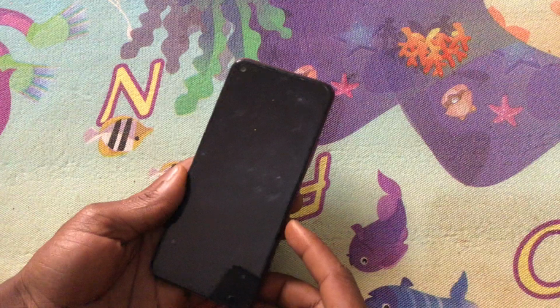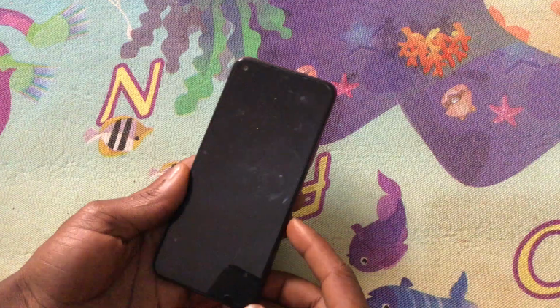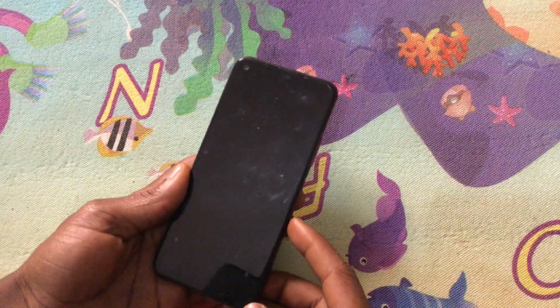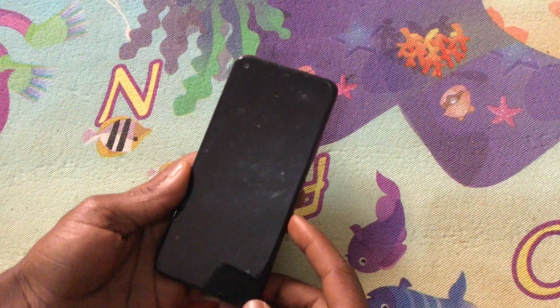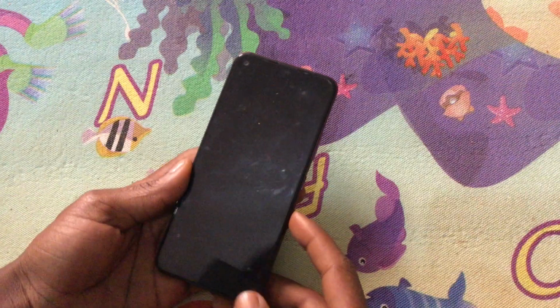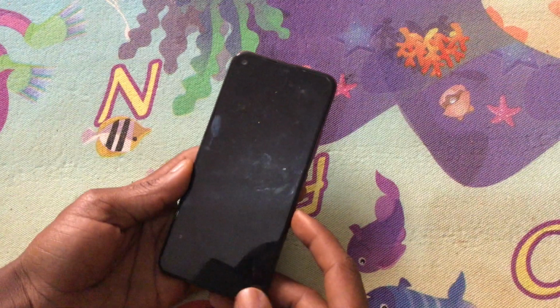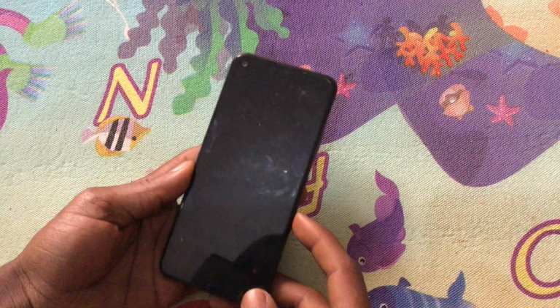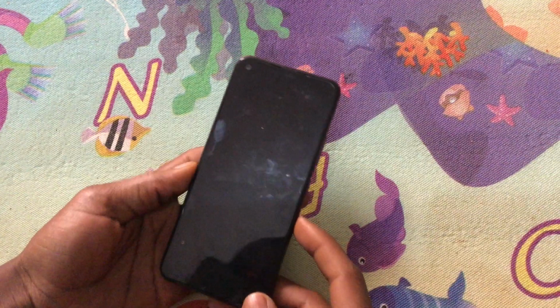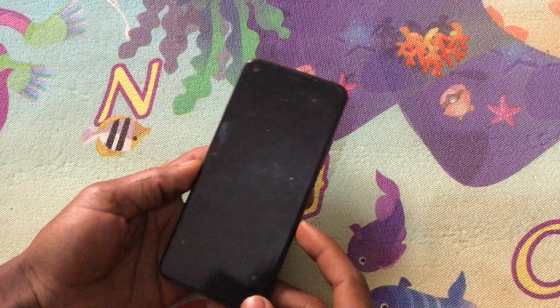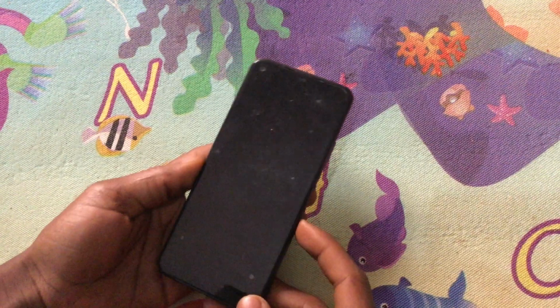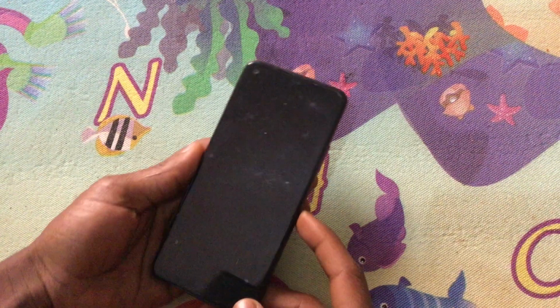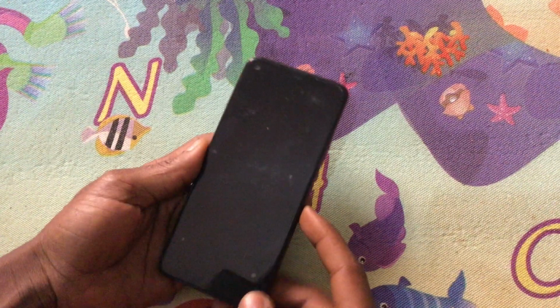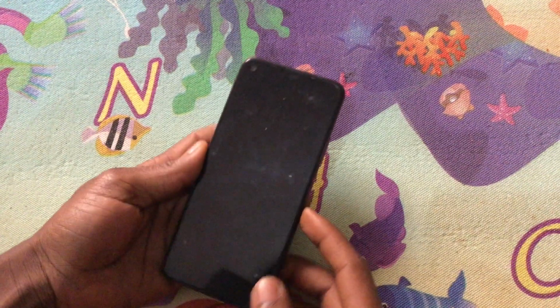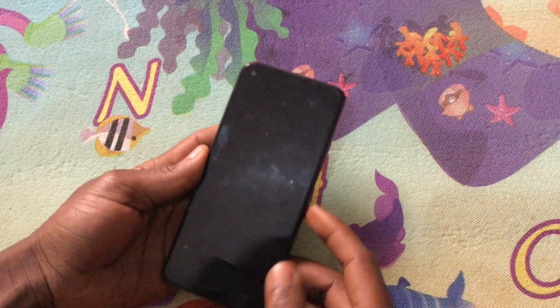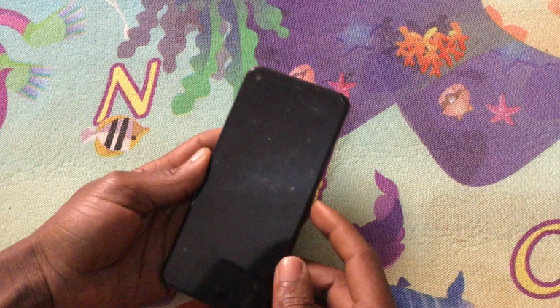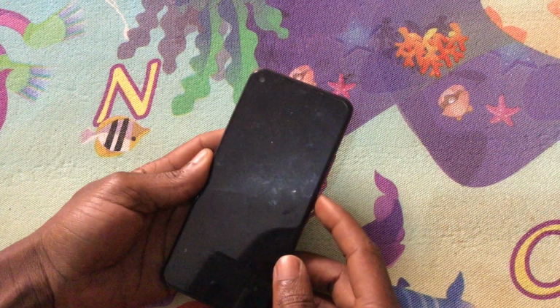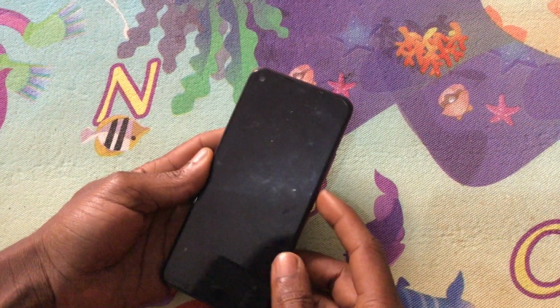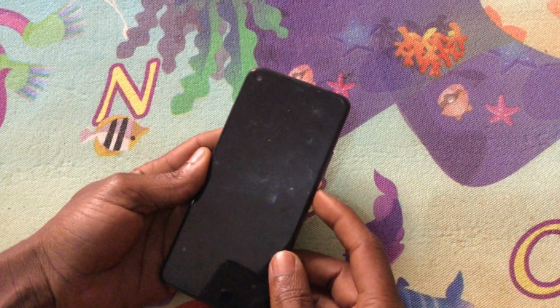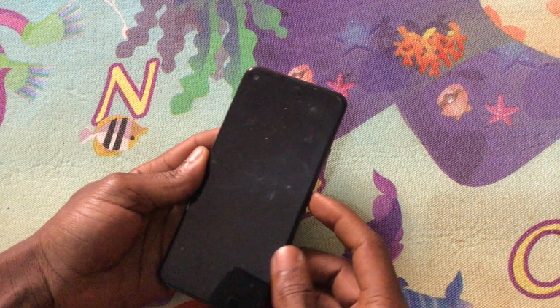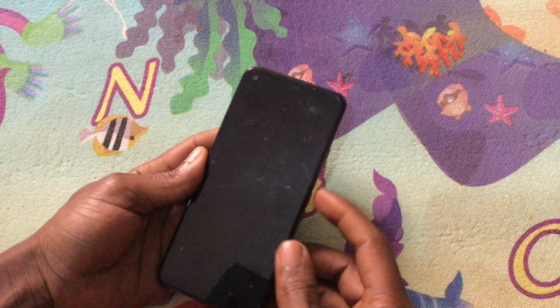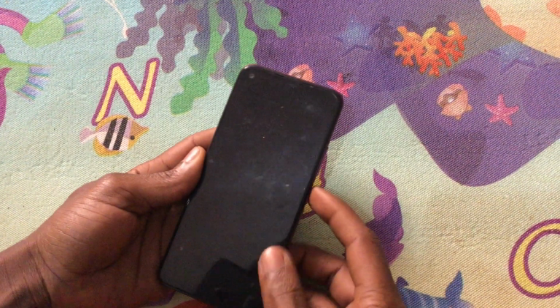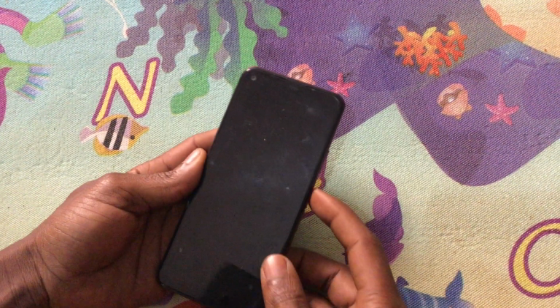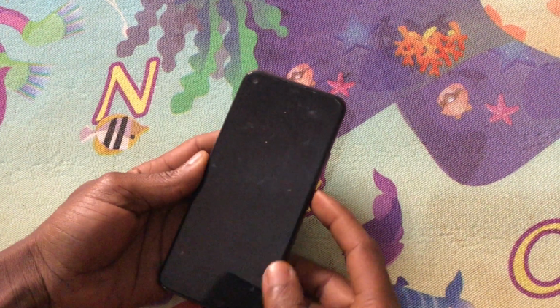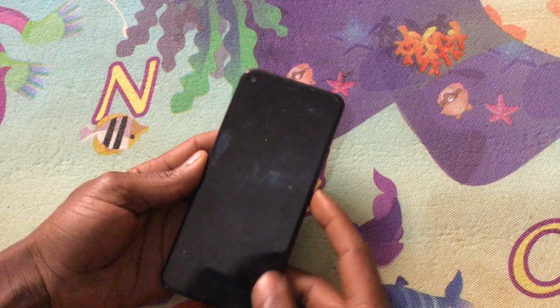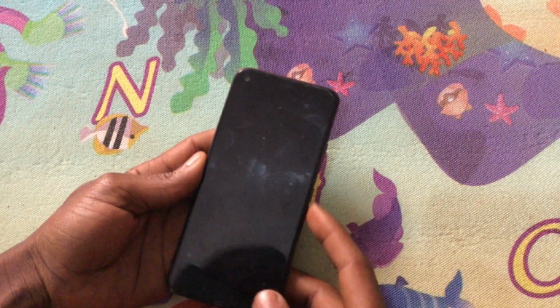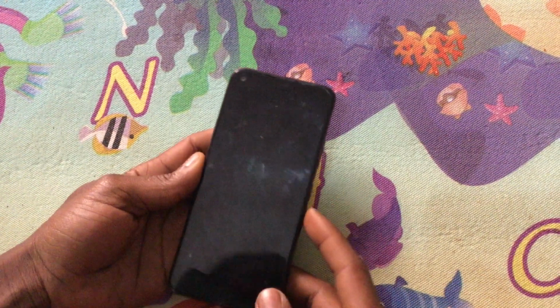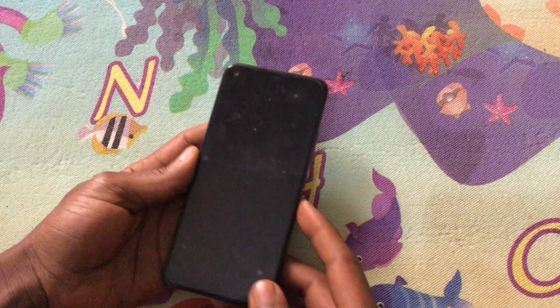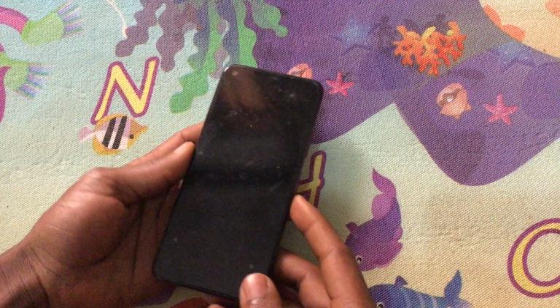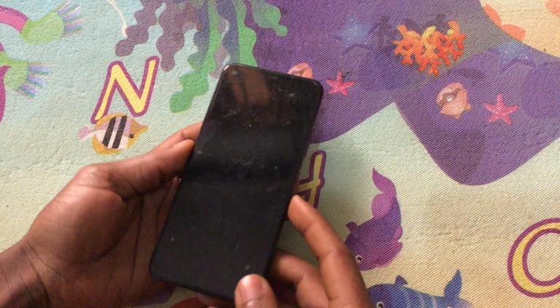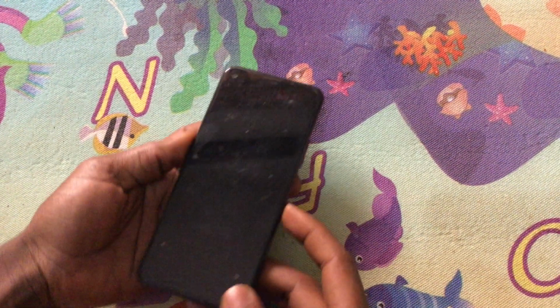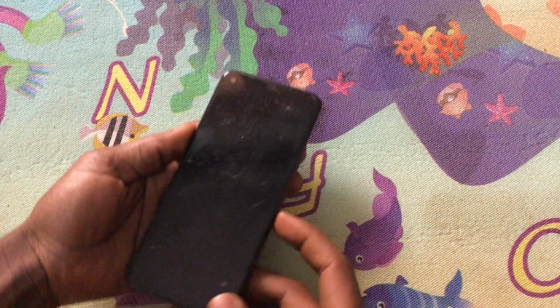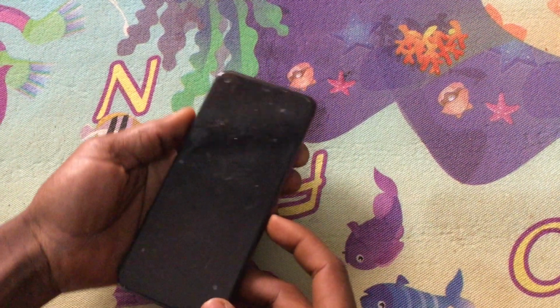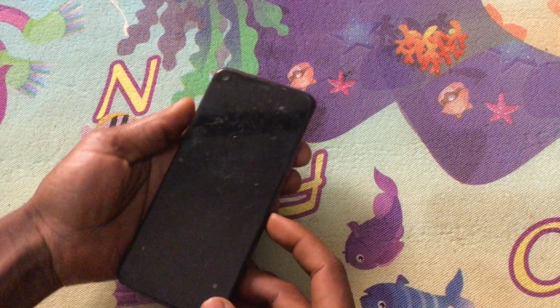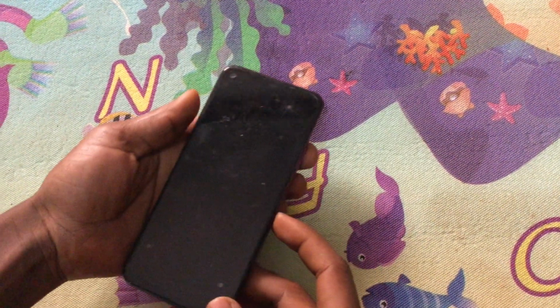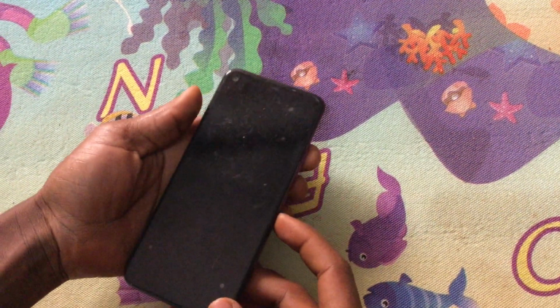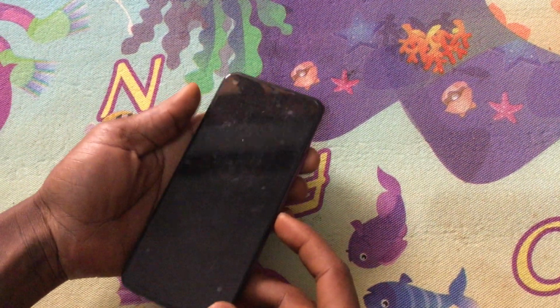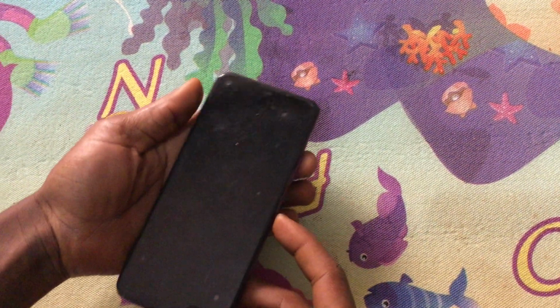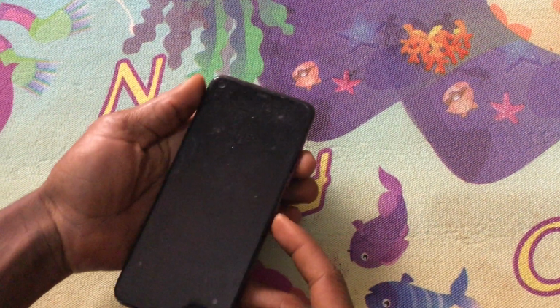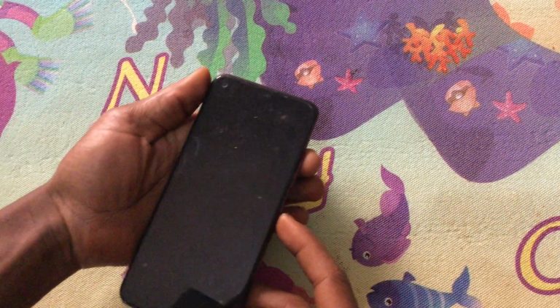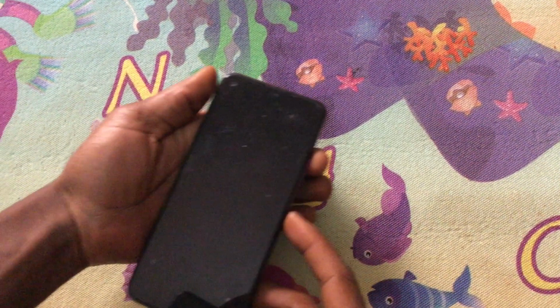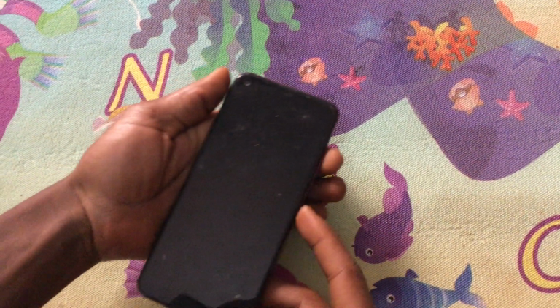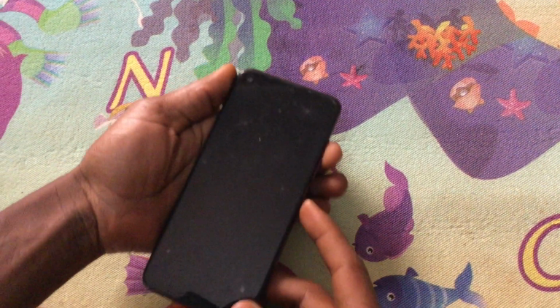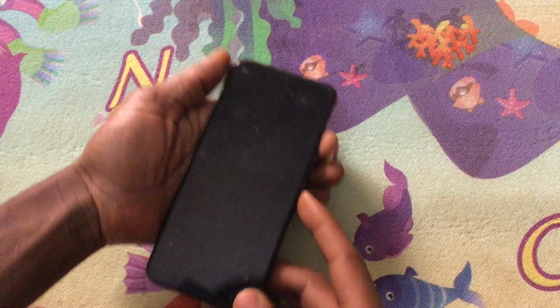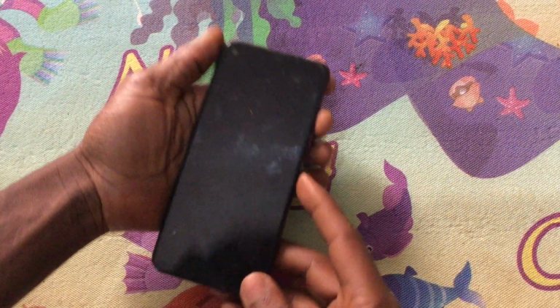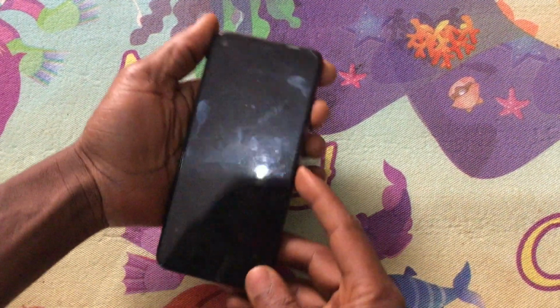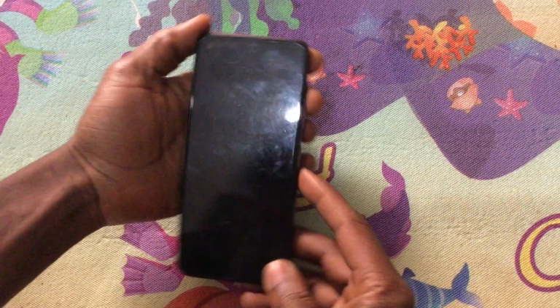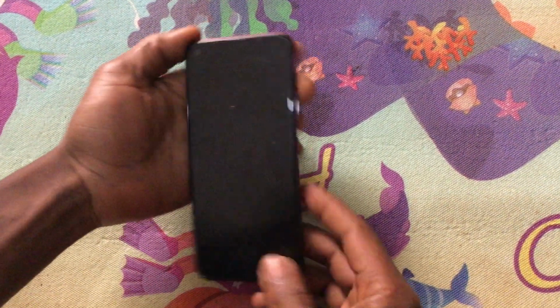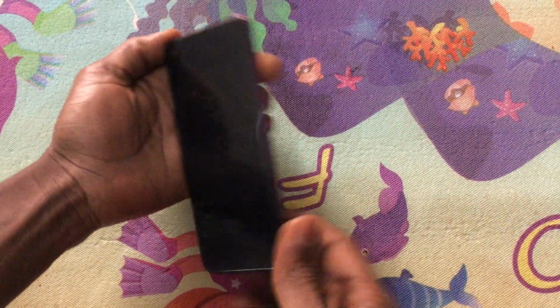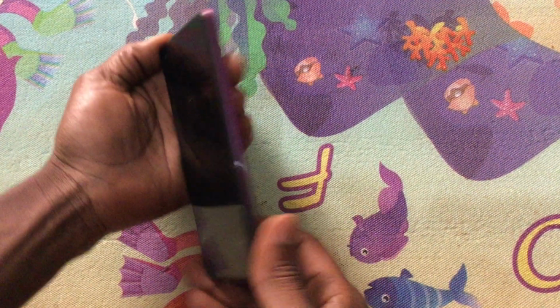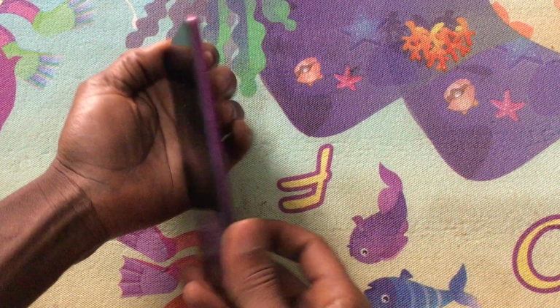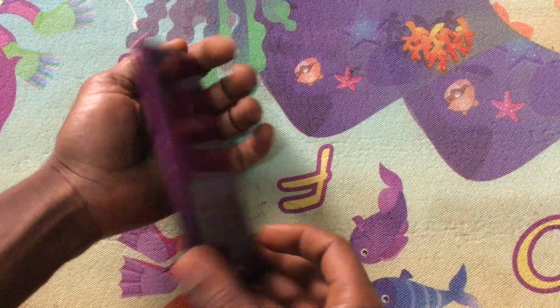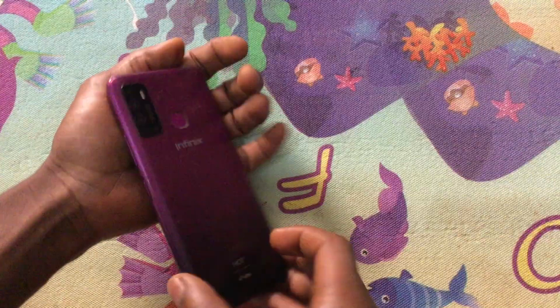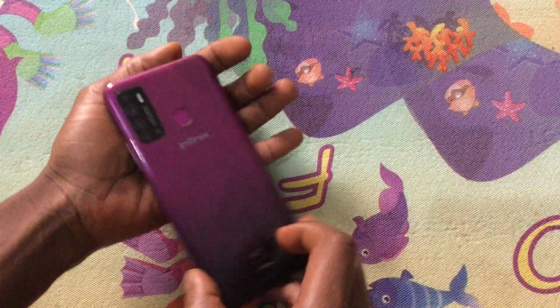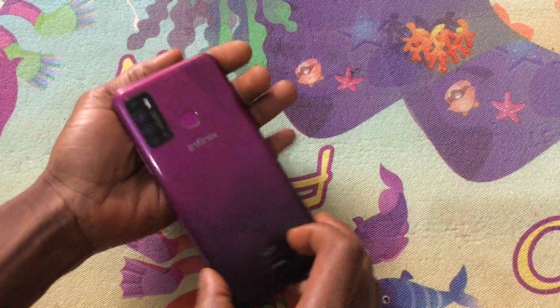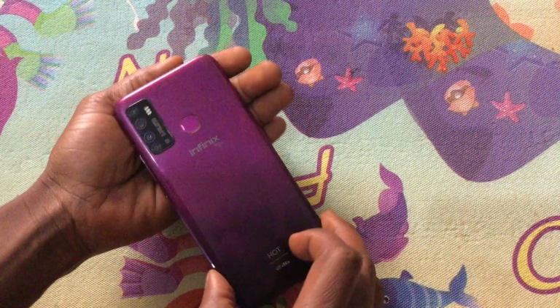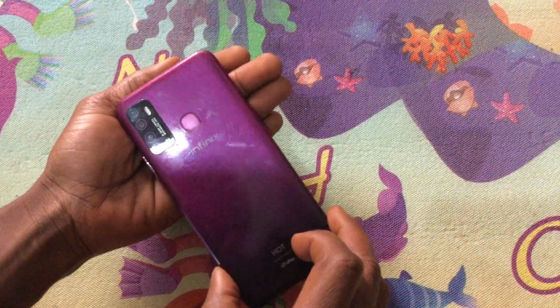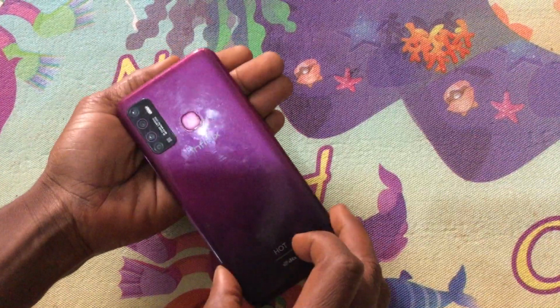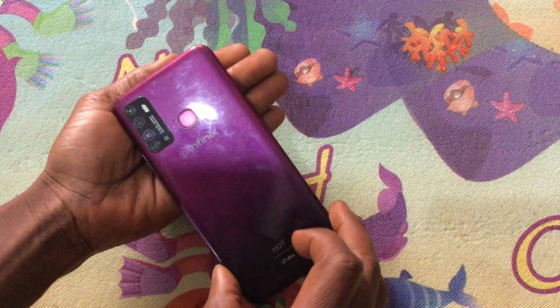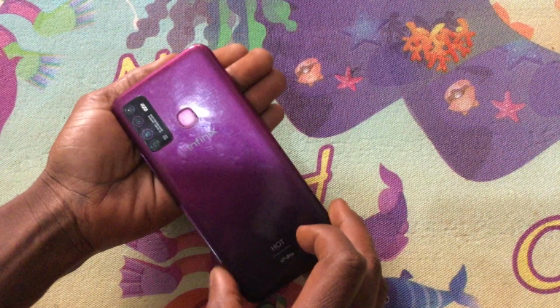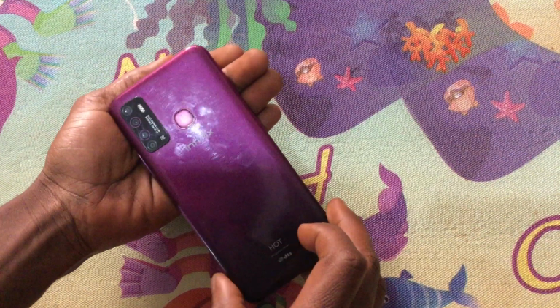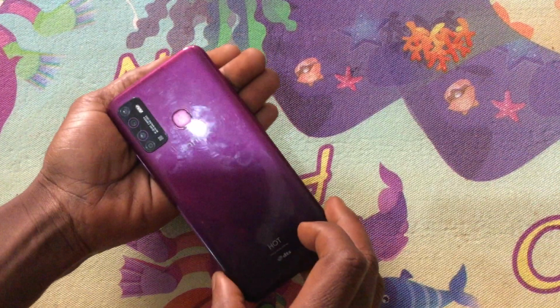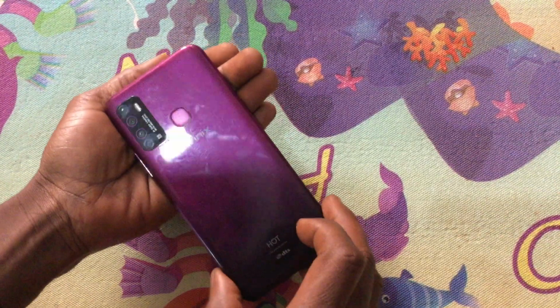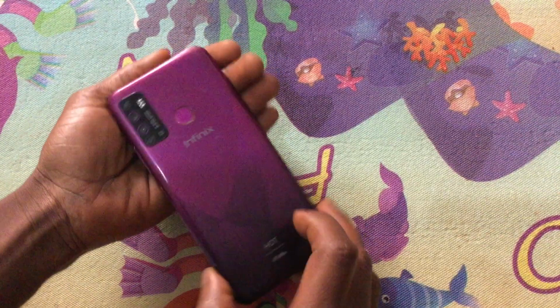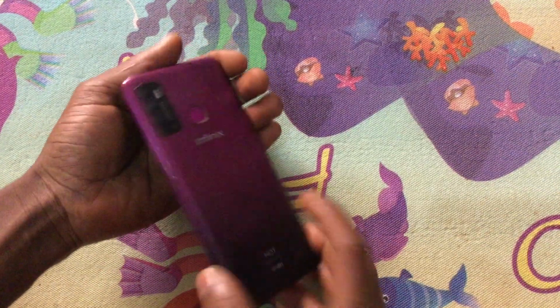Hello YouTube, this is John. In this video, I am going to quickly show you how to reset this phone. This is Infinix Hot.